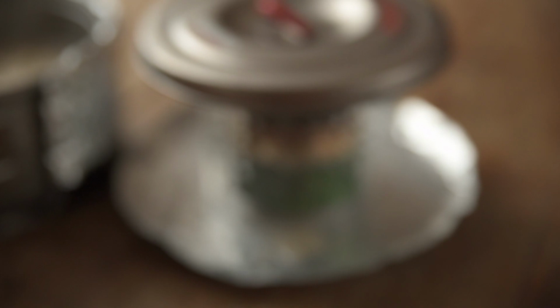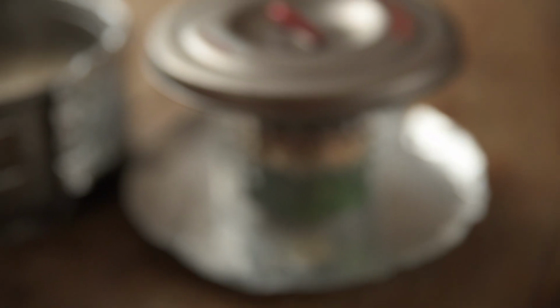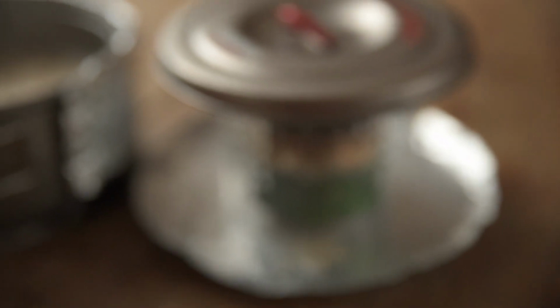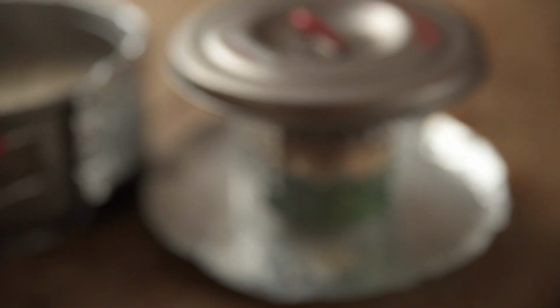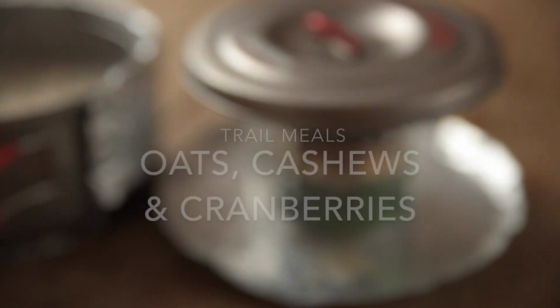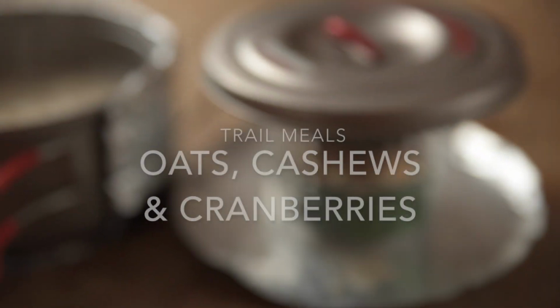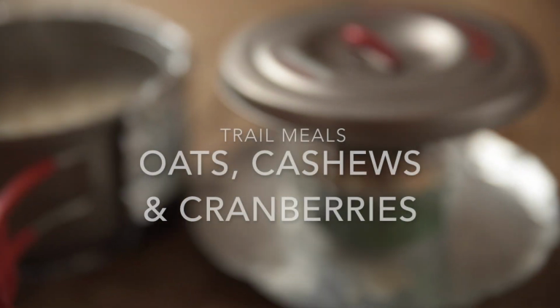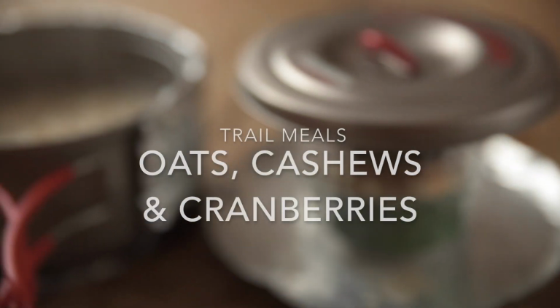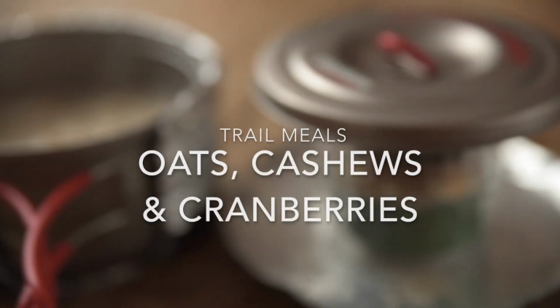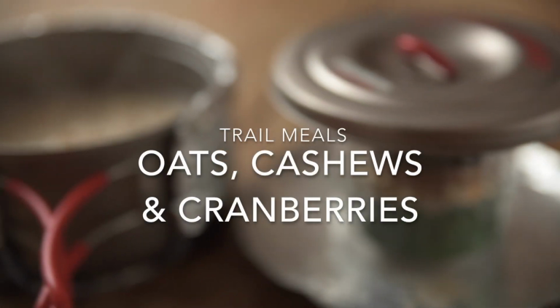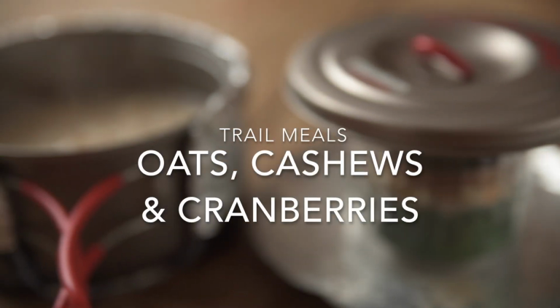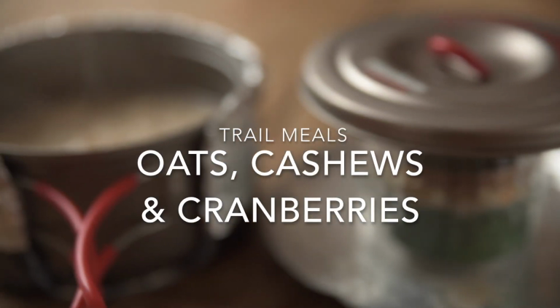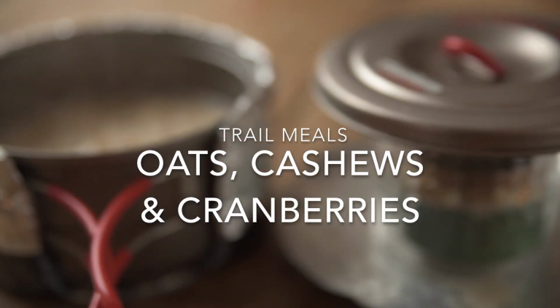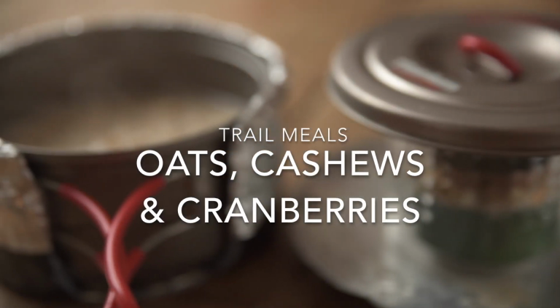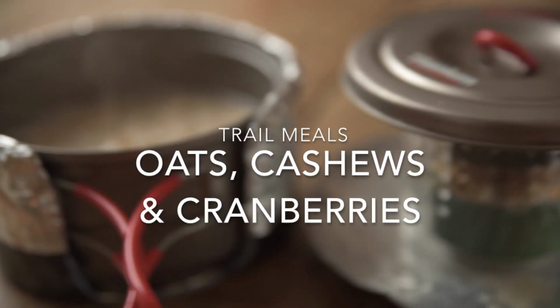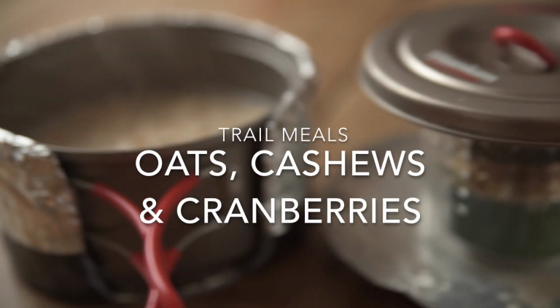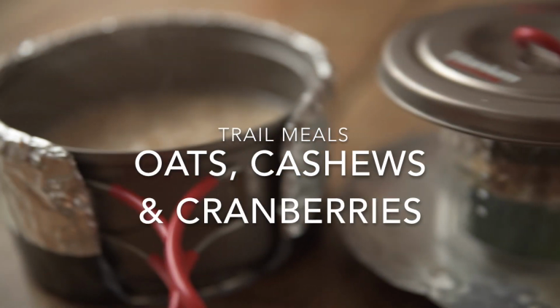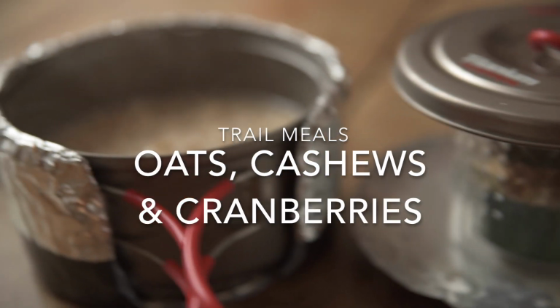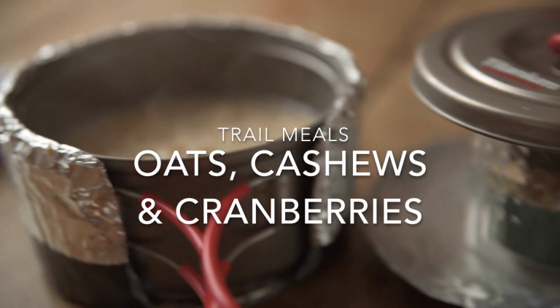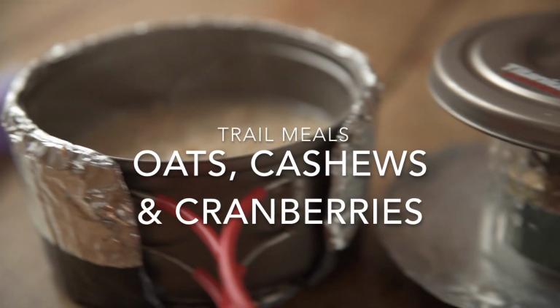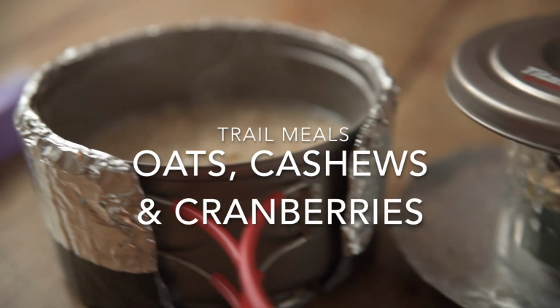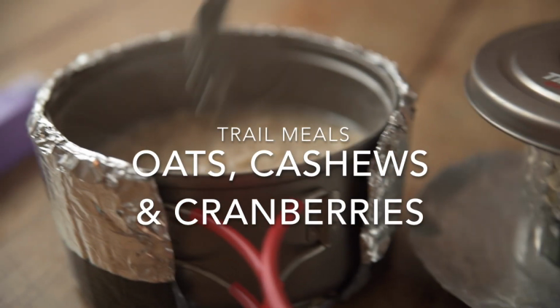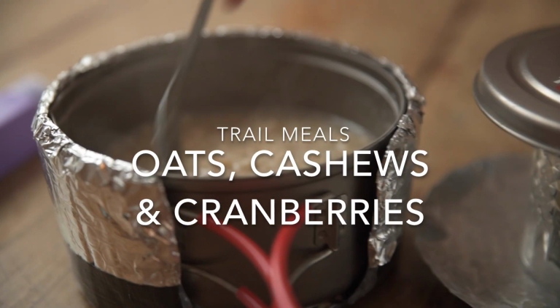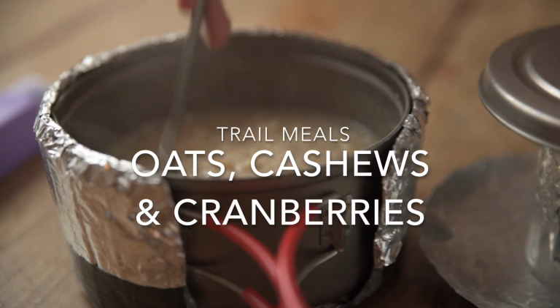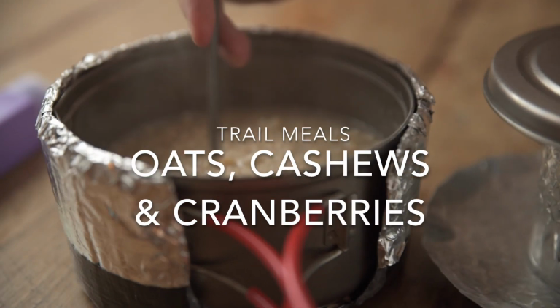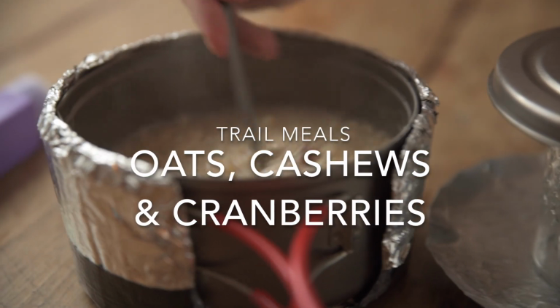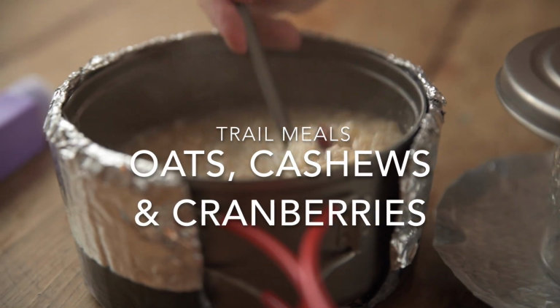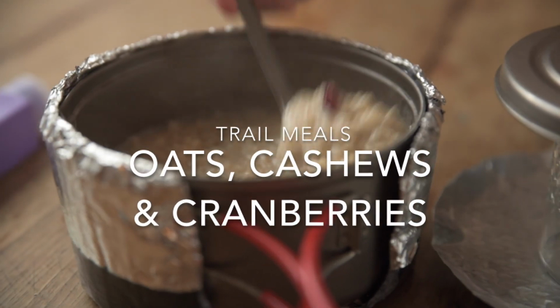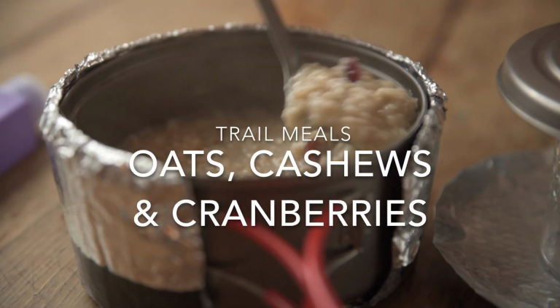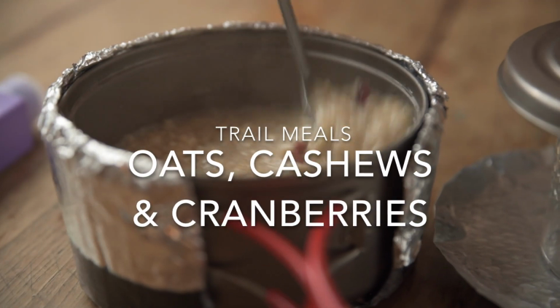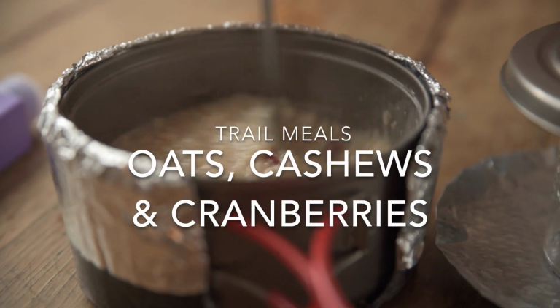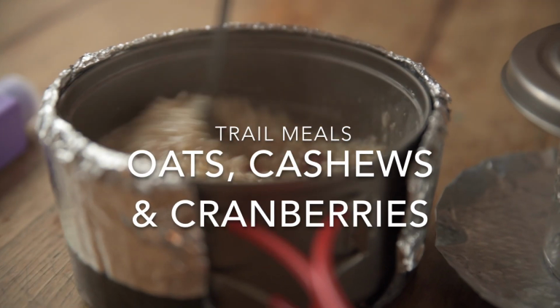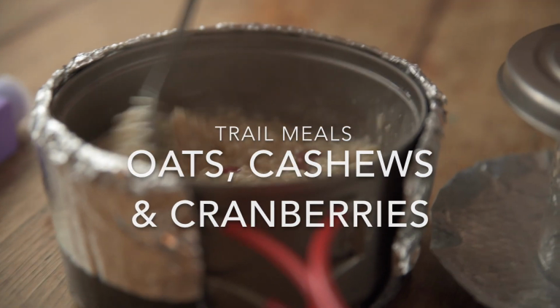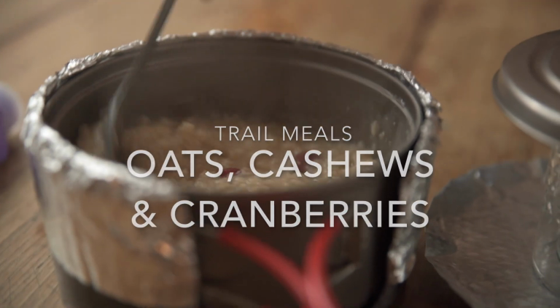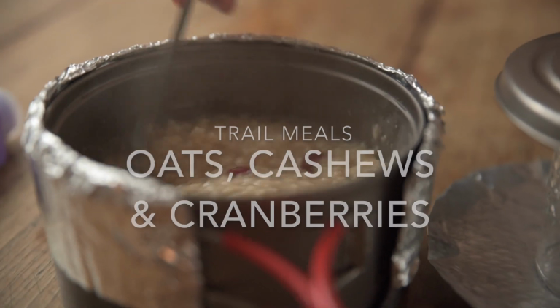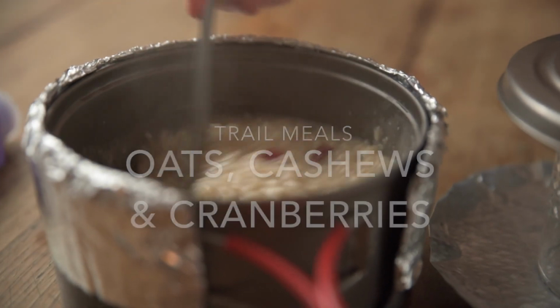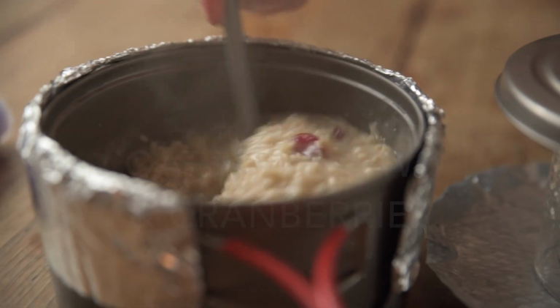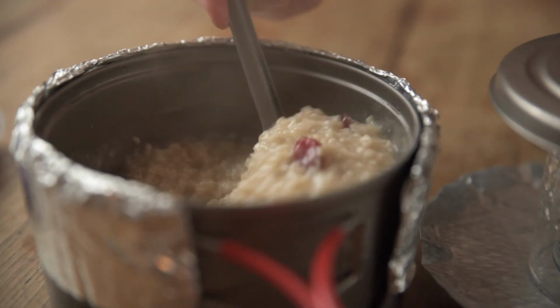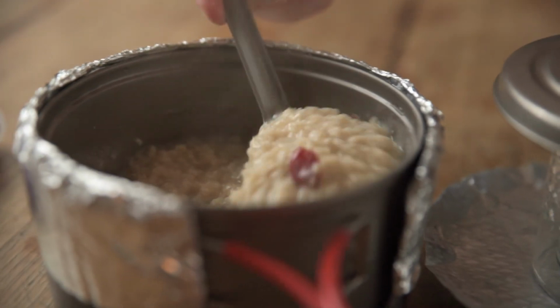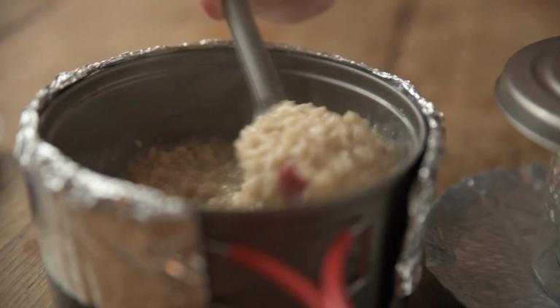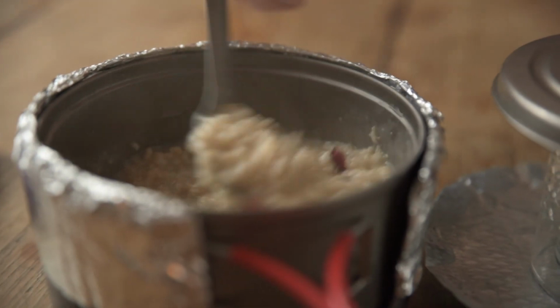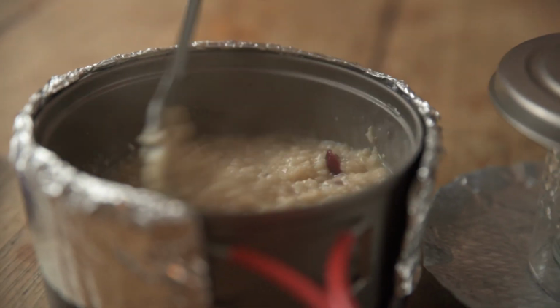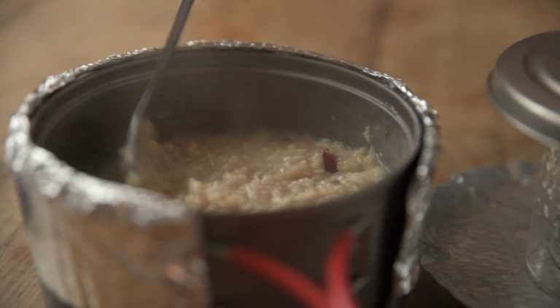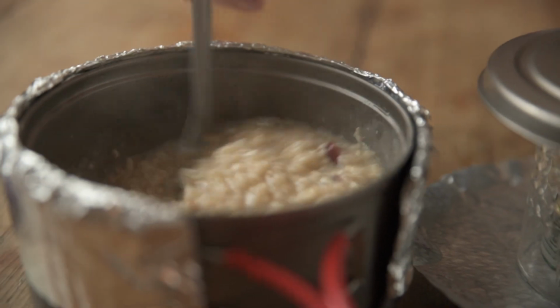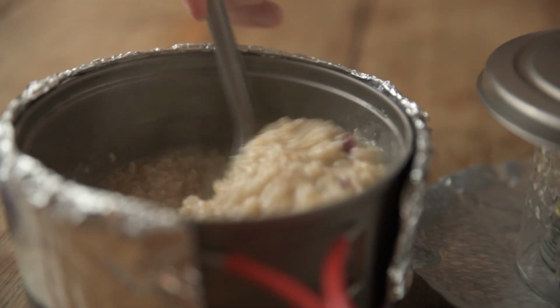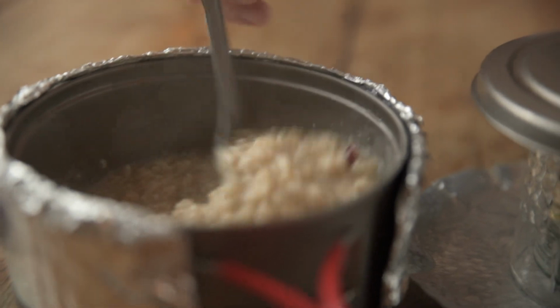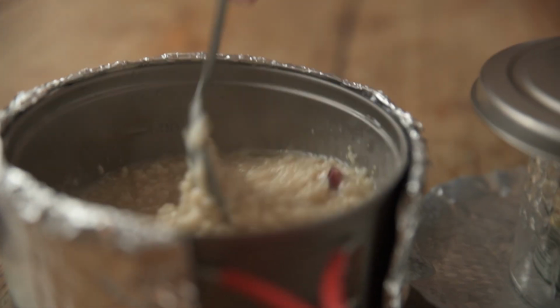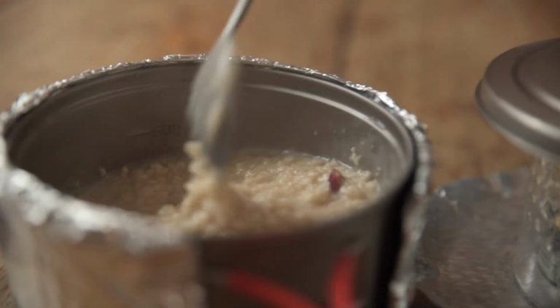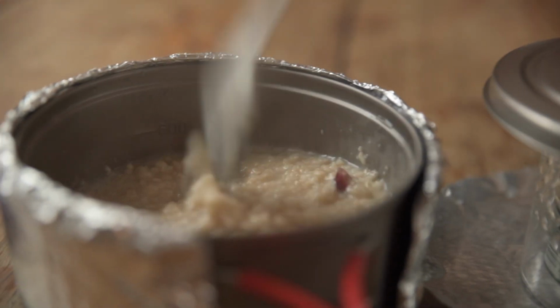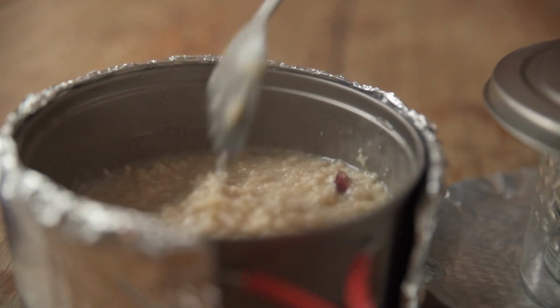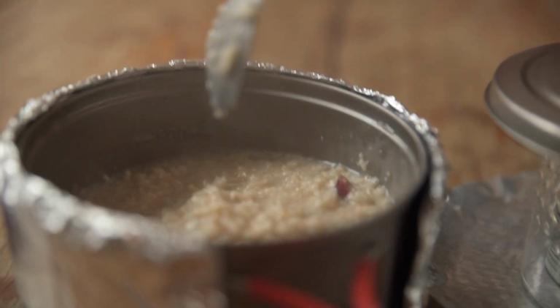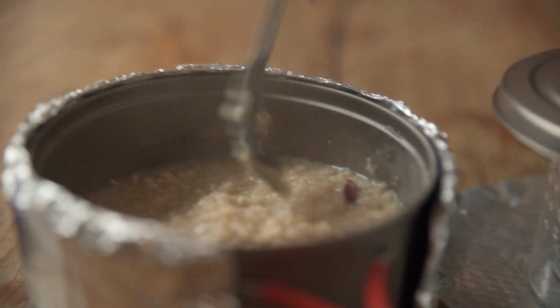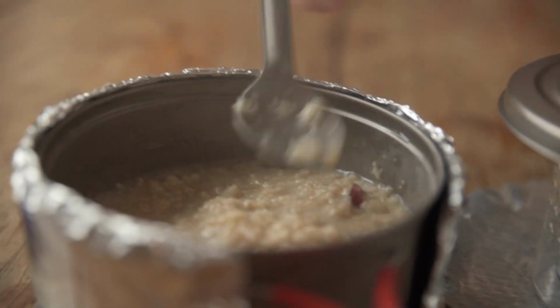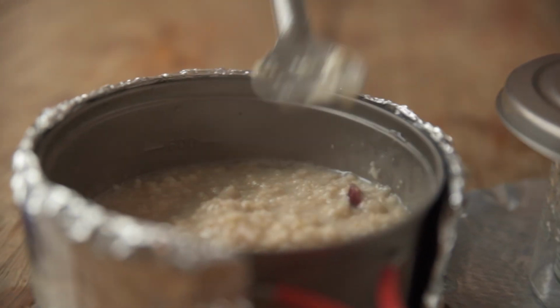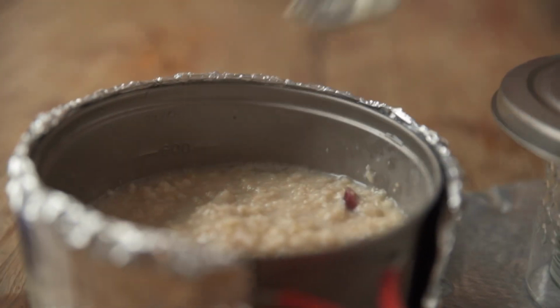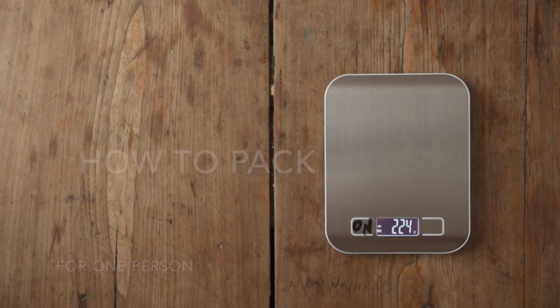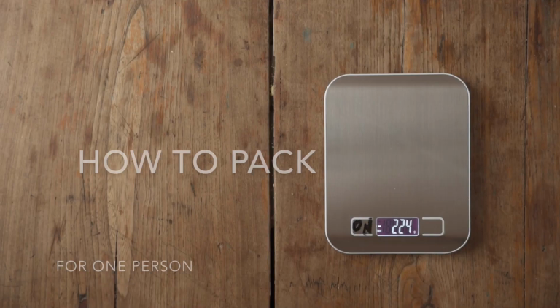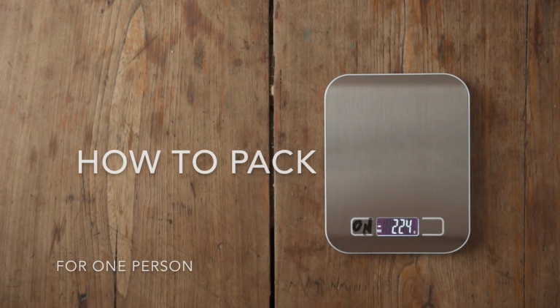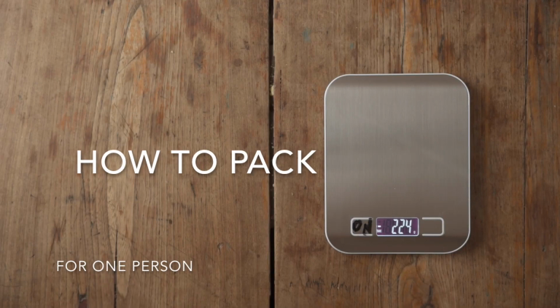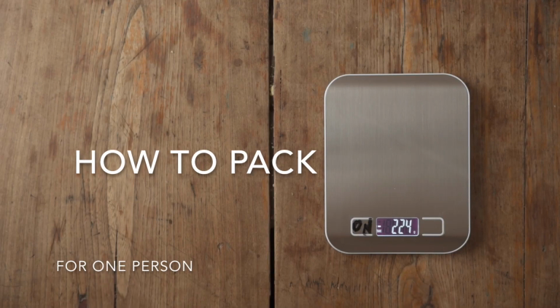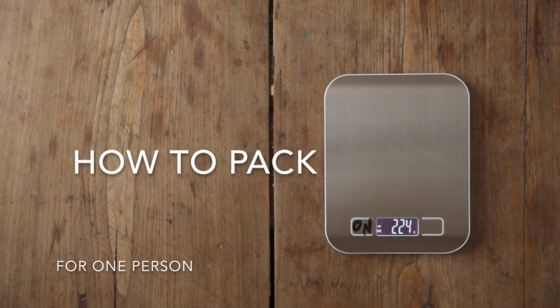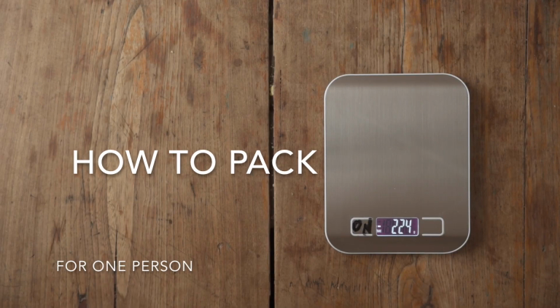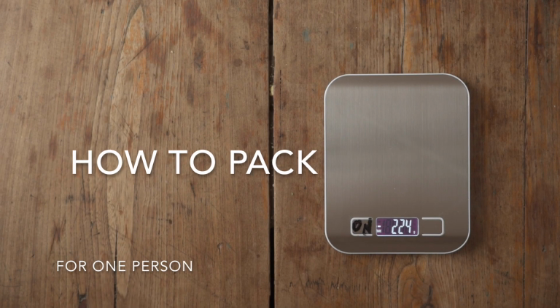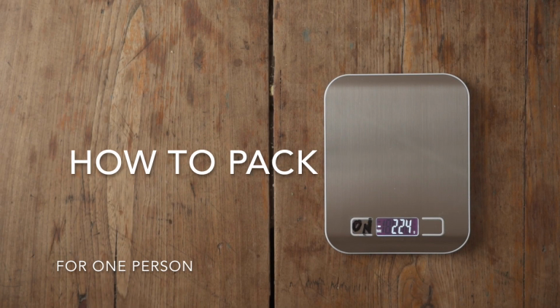Hey, what's up! Today I'm cooking oatmeal with cashews and cranberries, one of my breakfast favorites when I'm on the trail, and here's how to pack it.